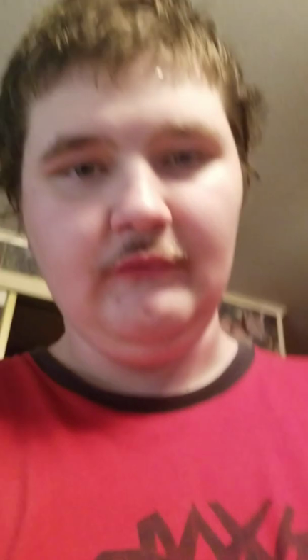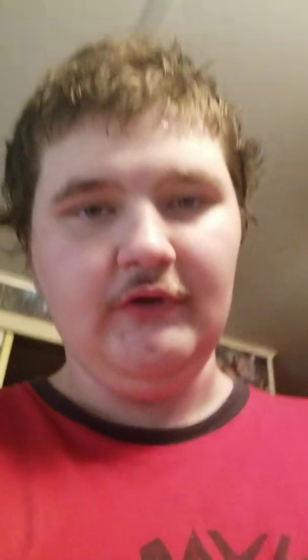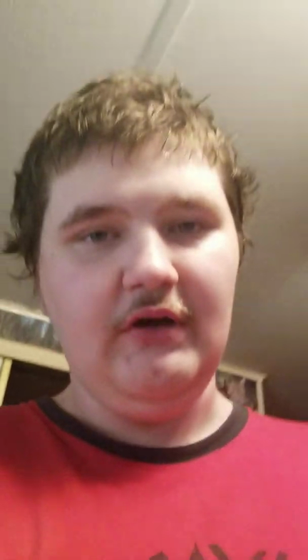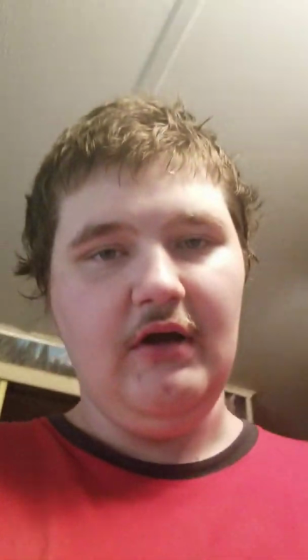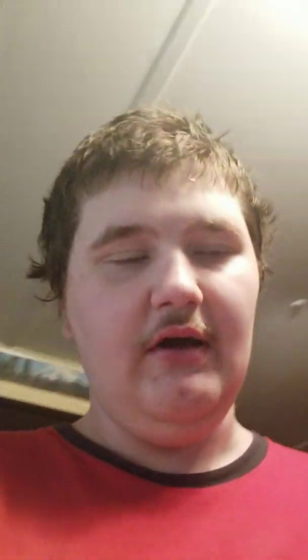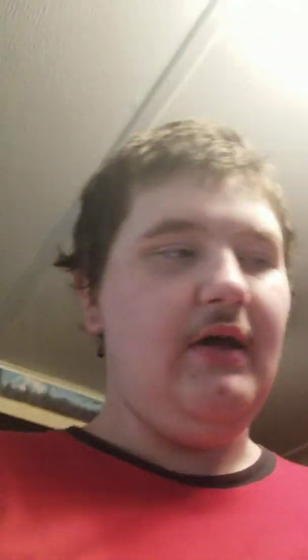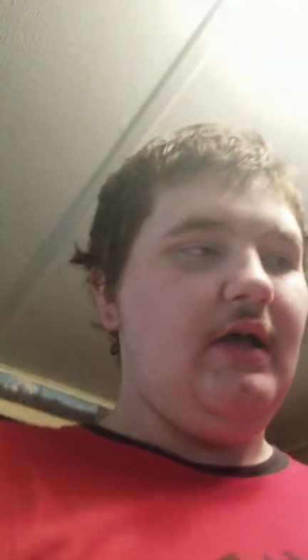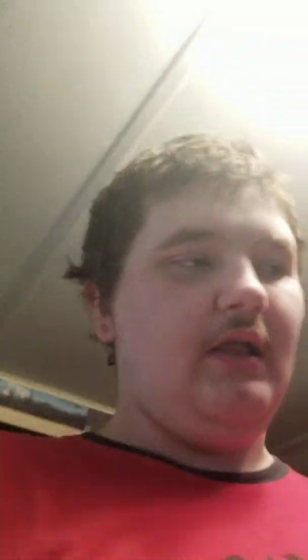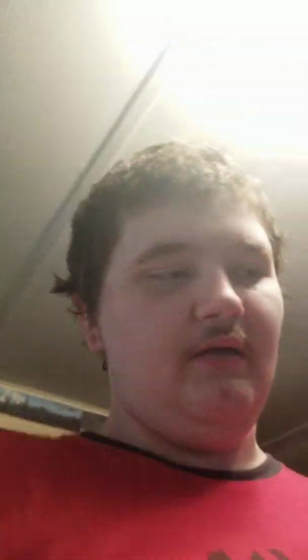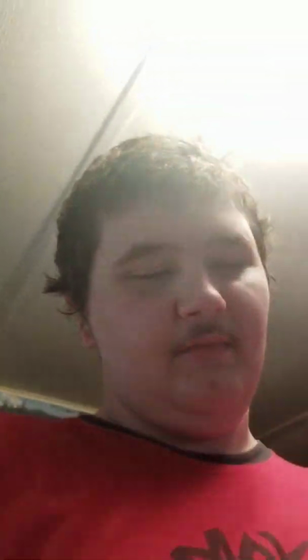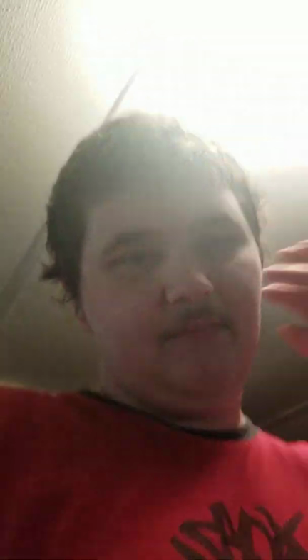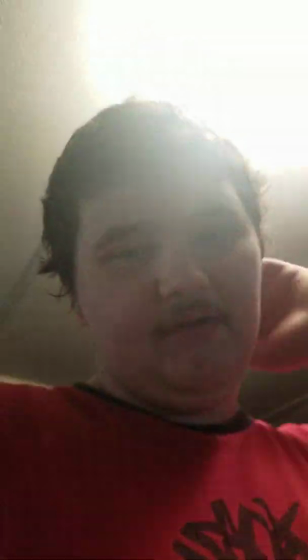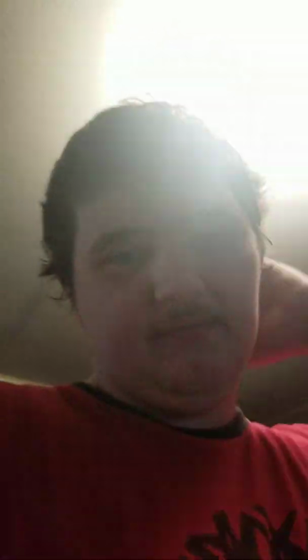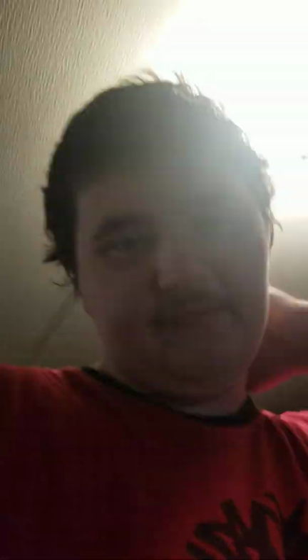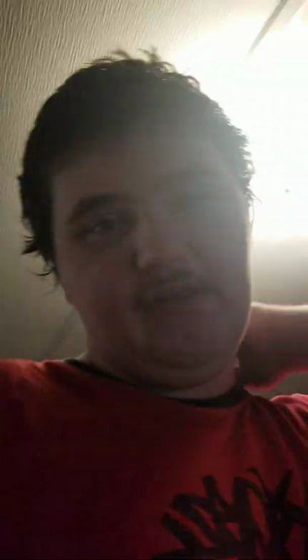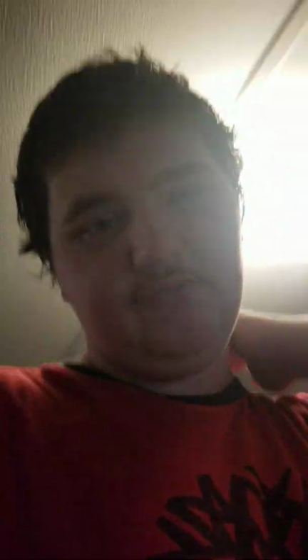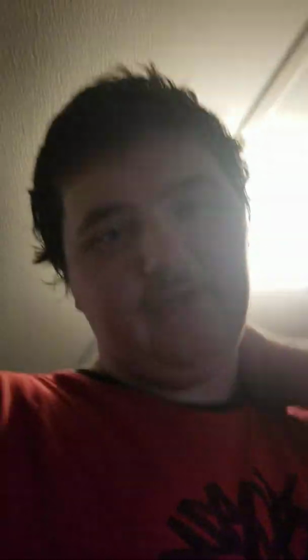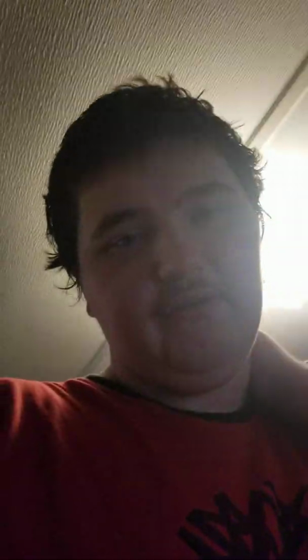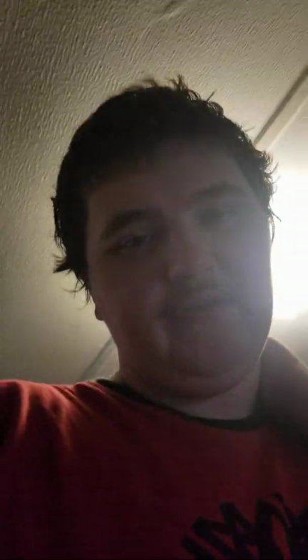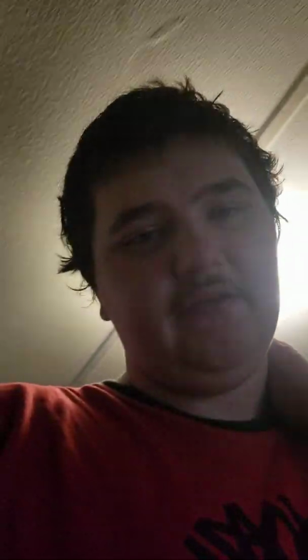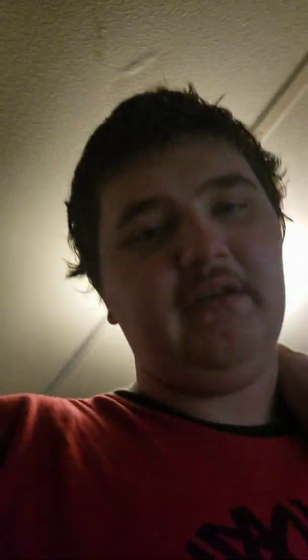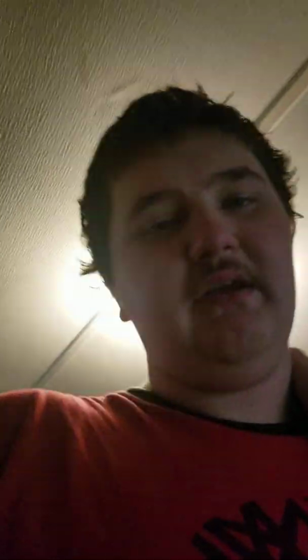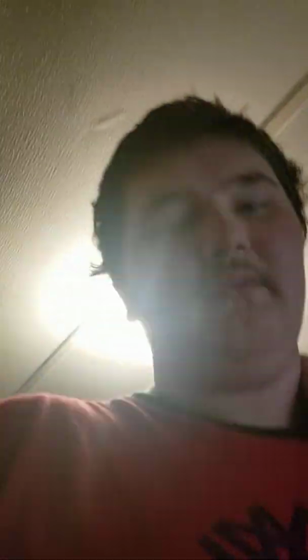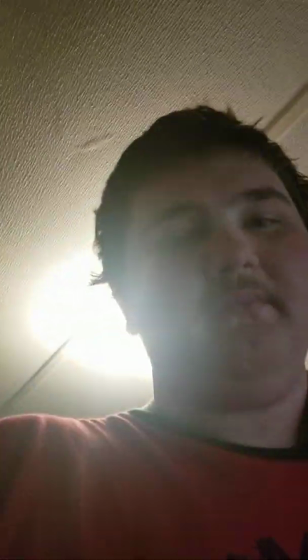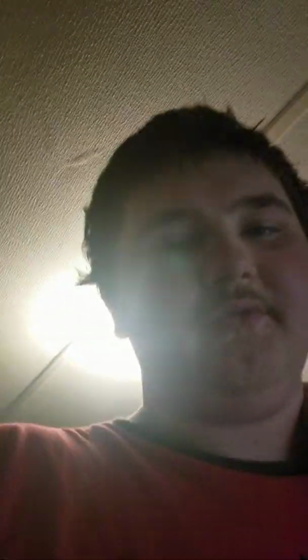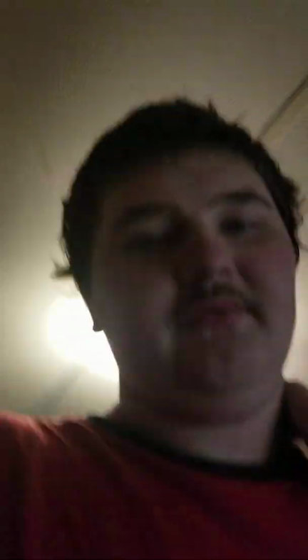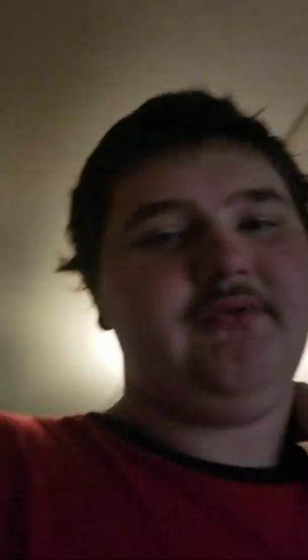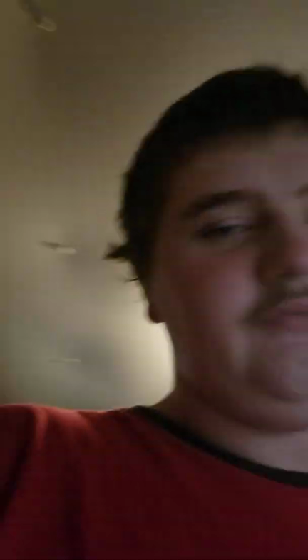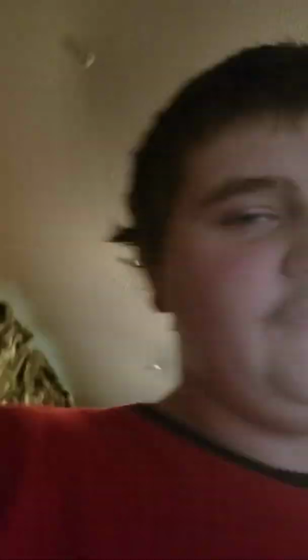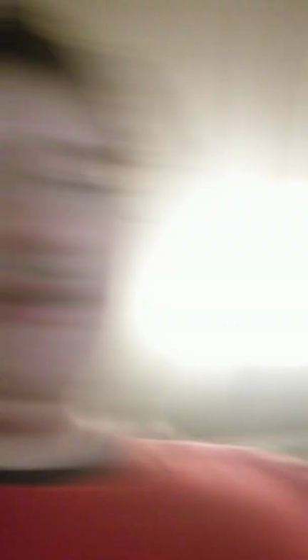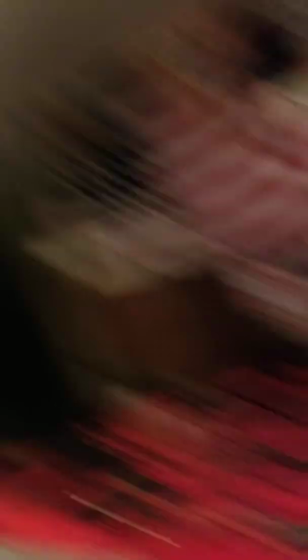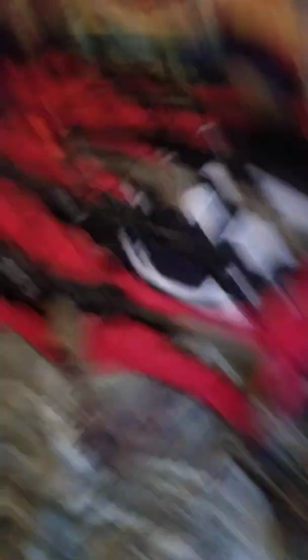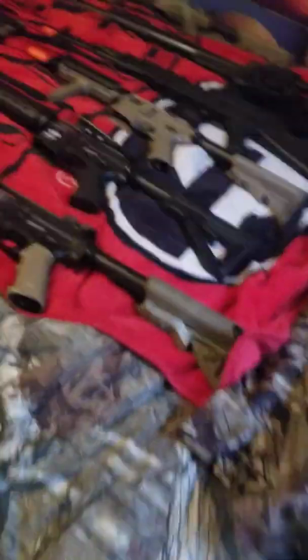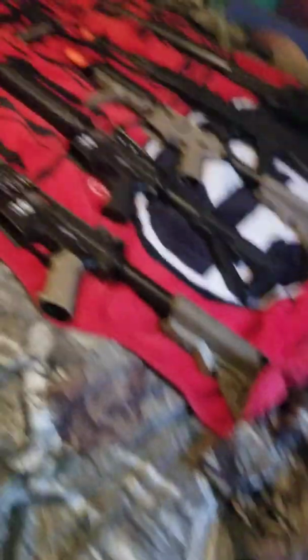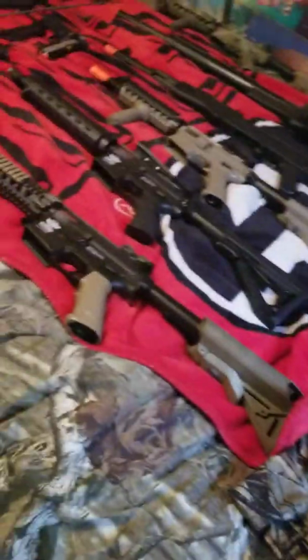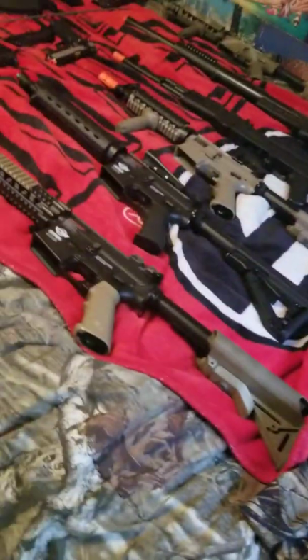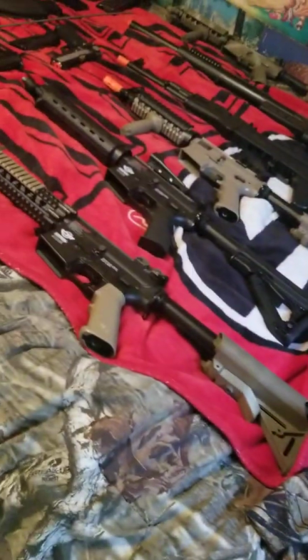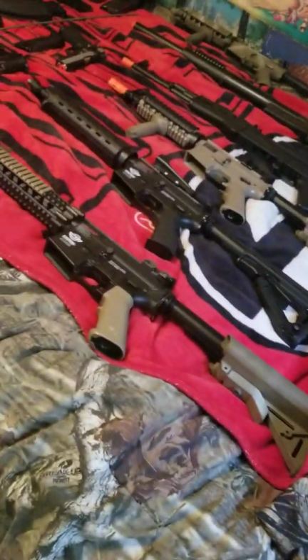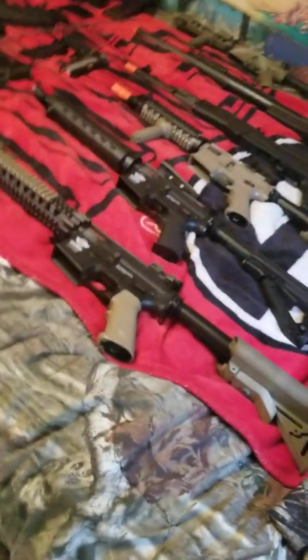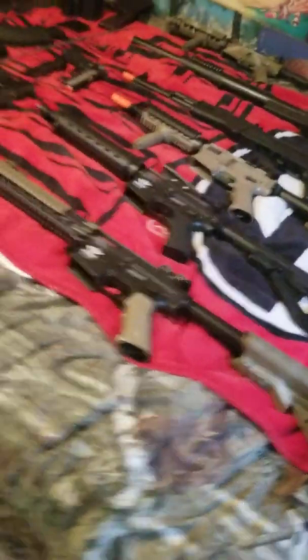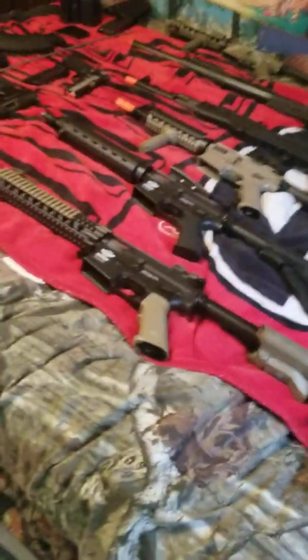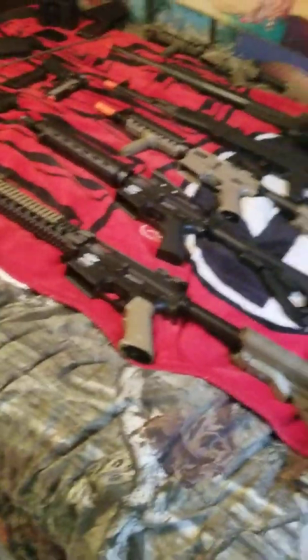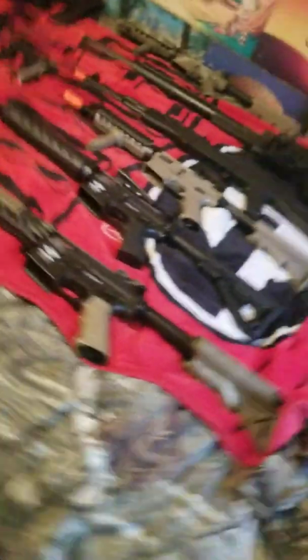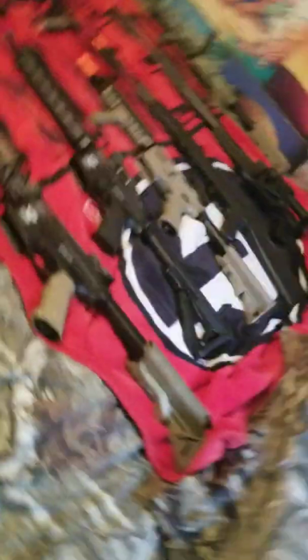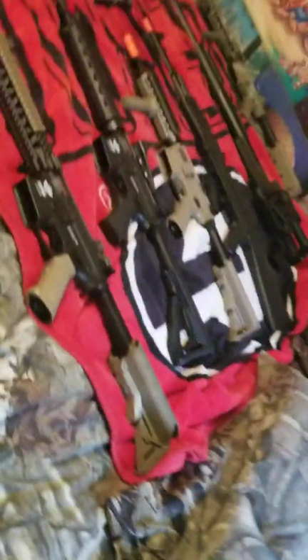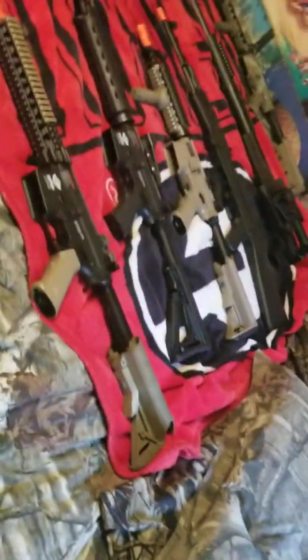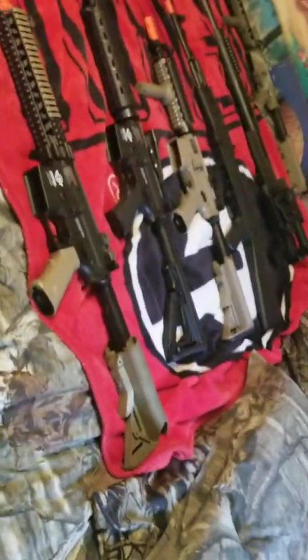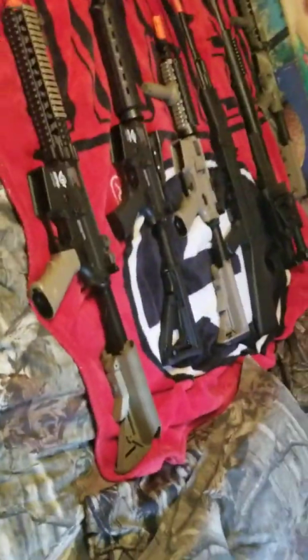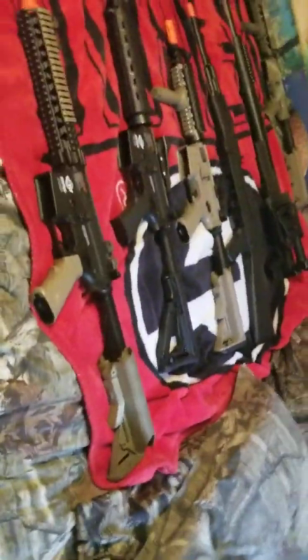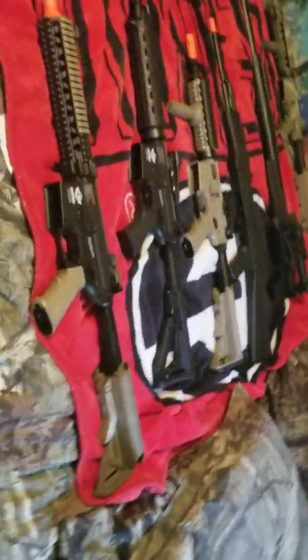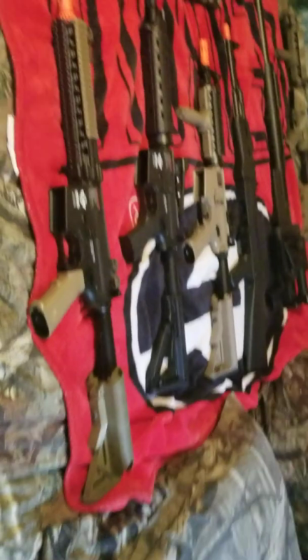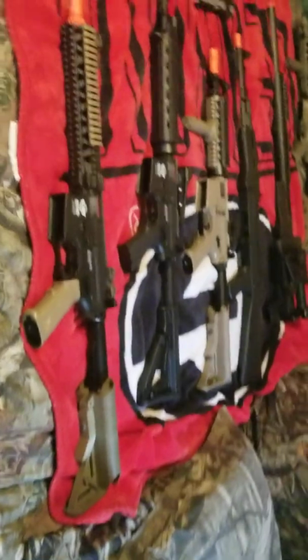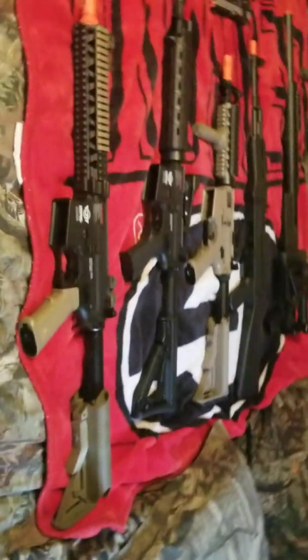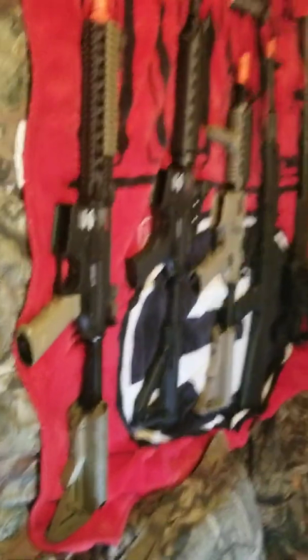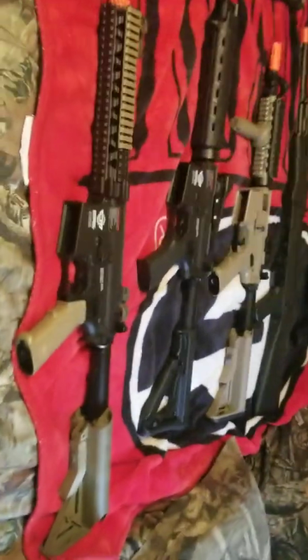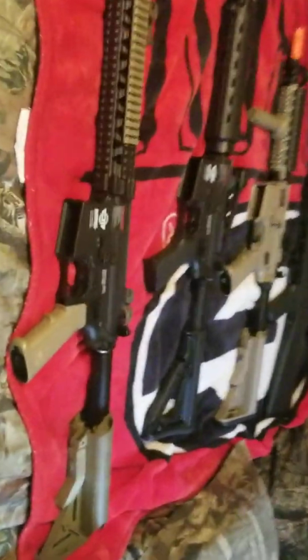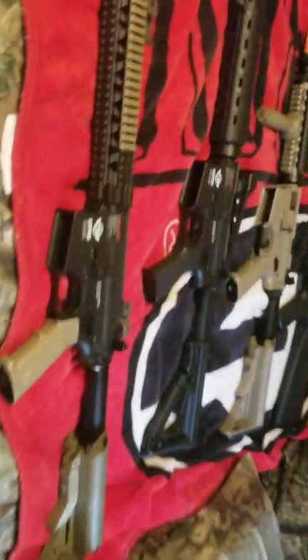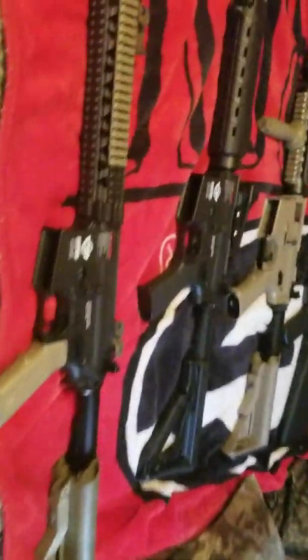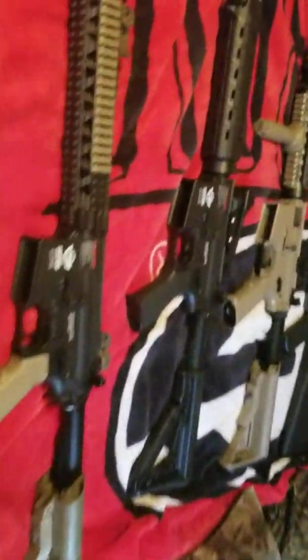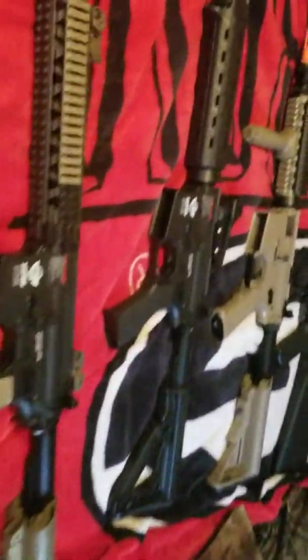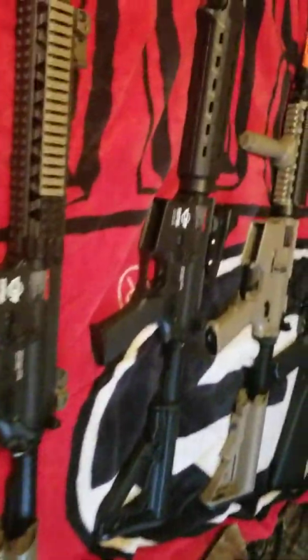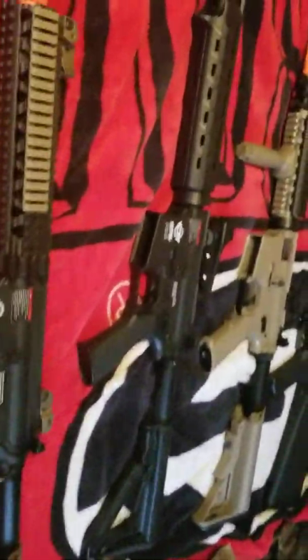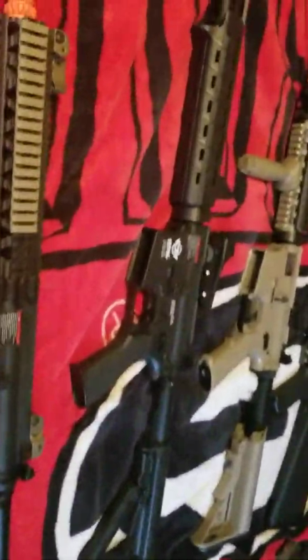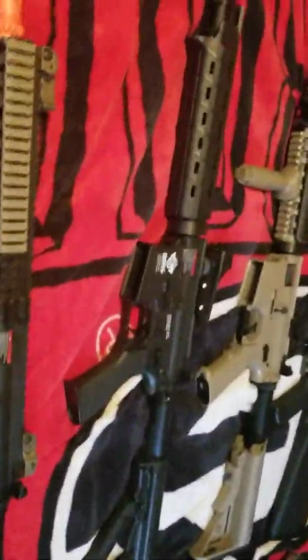Hello everybody, my name is Alex Rednick and today I'm going to be doing an airsoft collection or arsenal video.